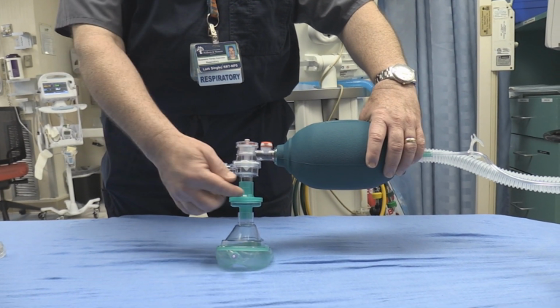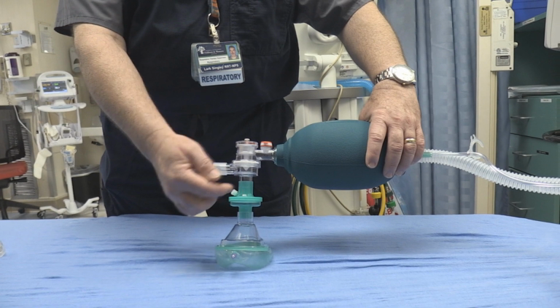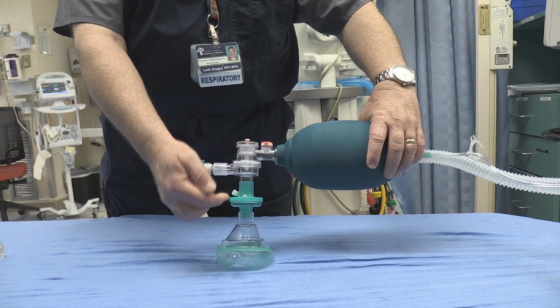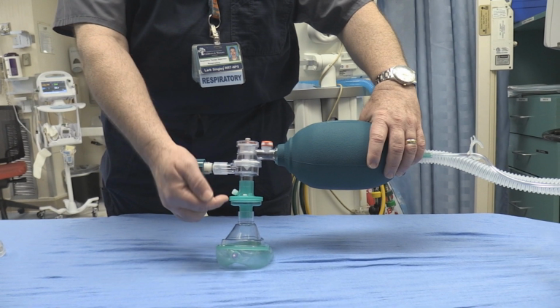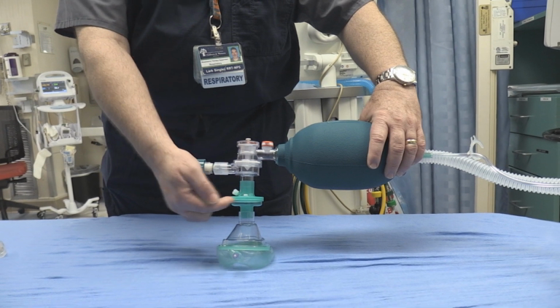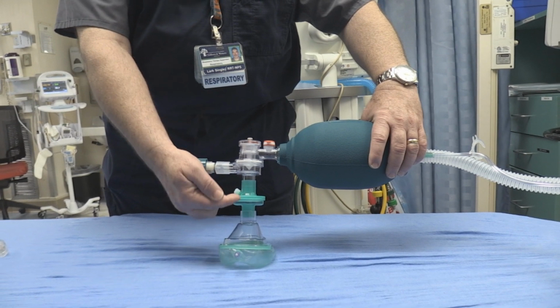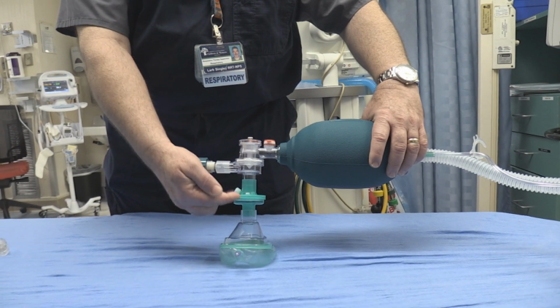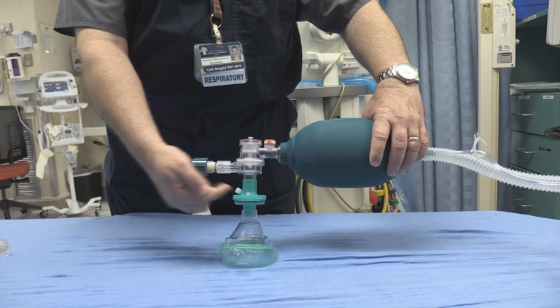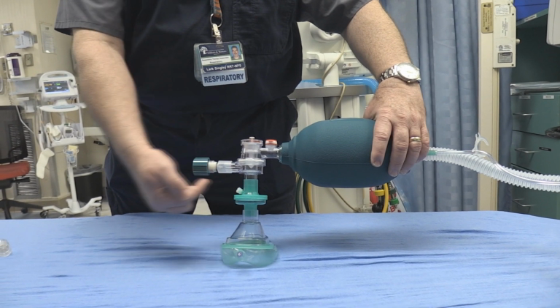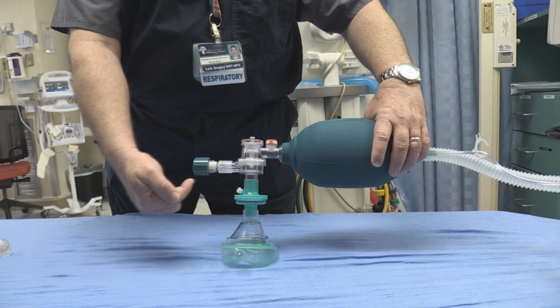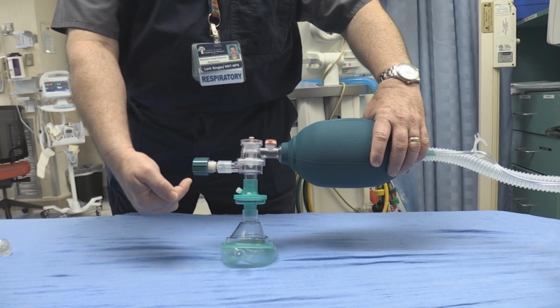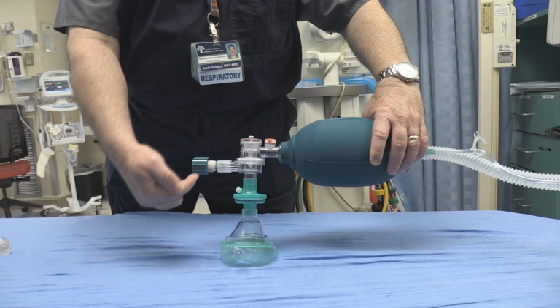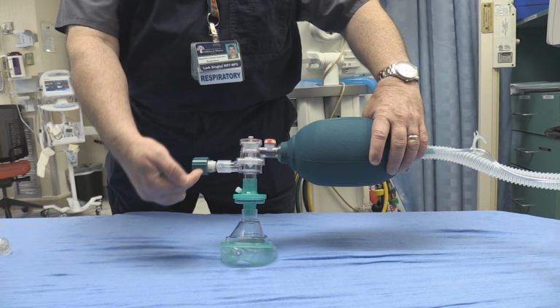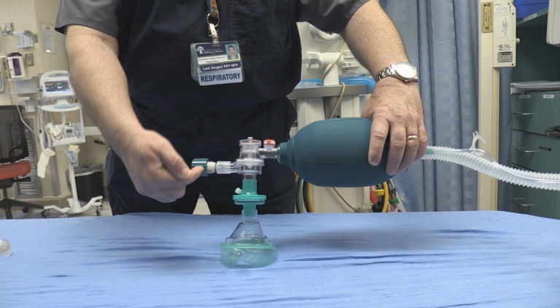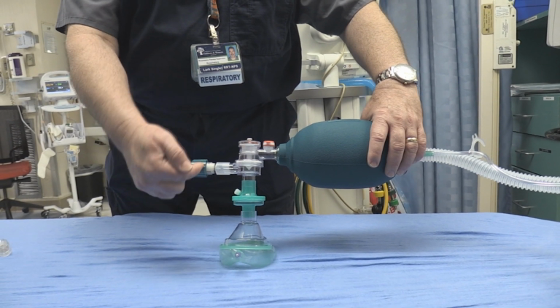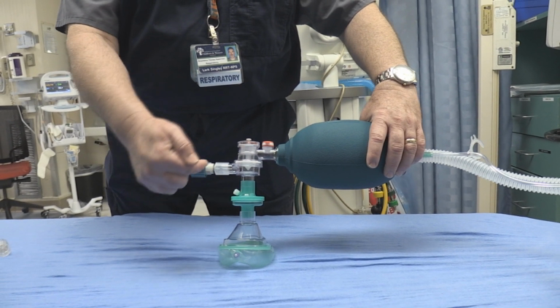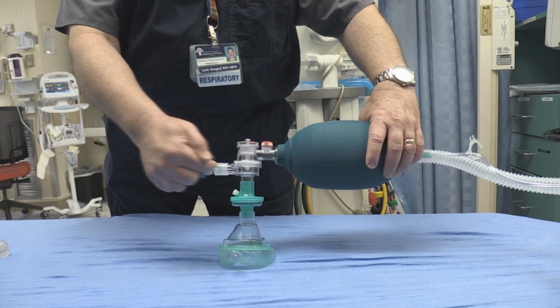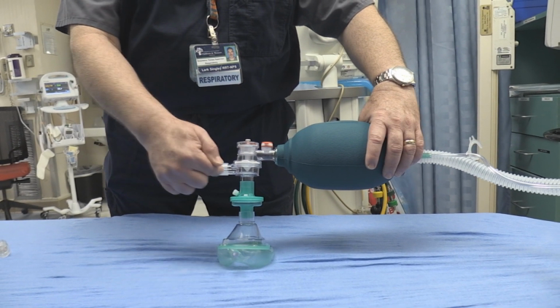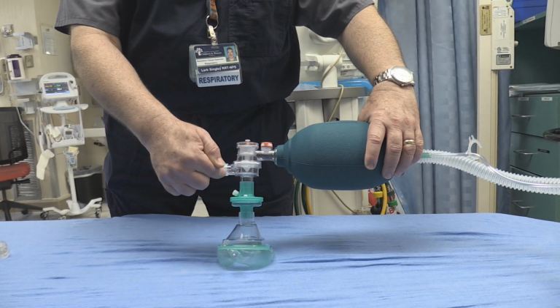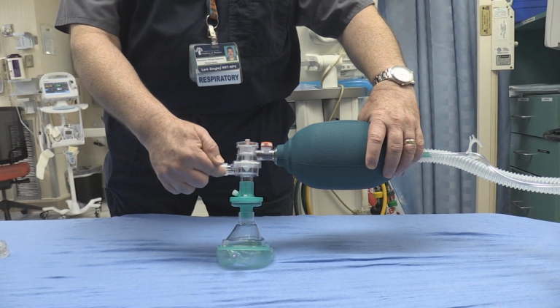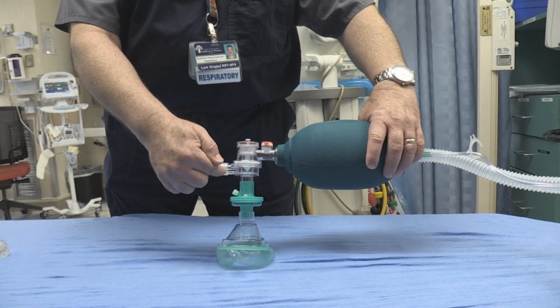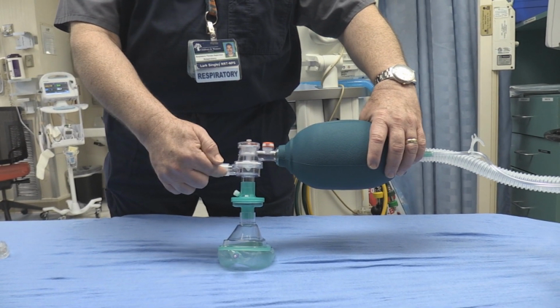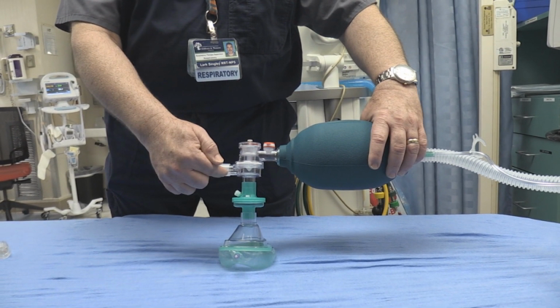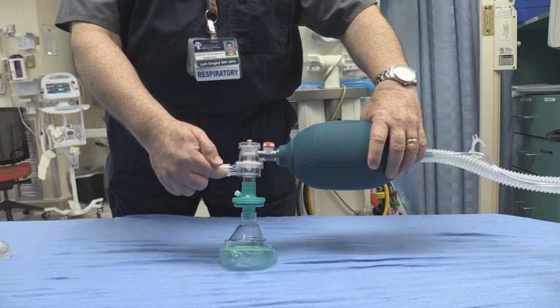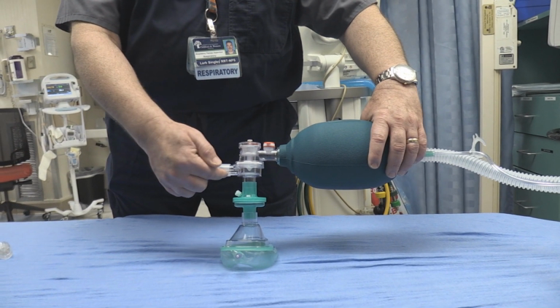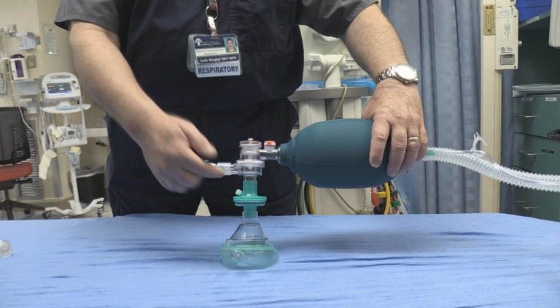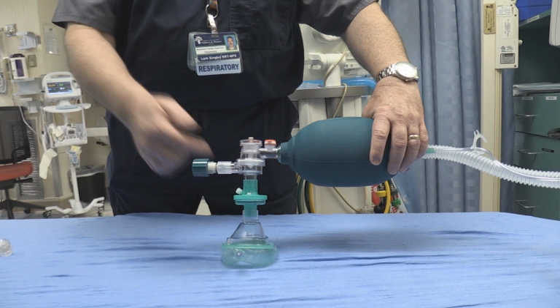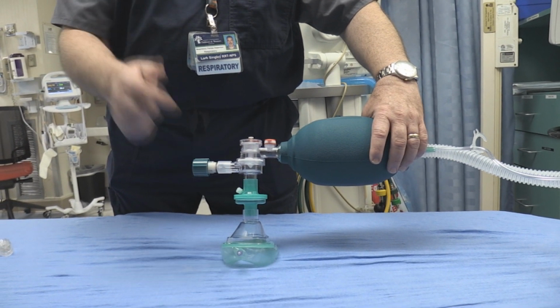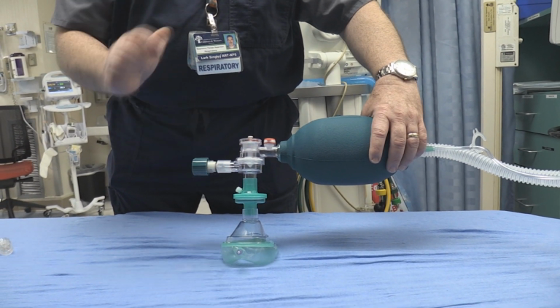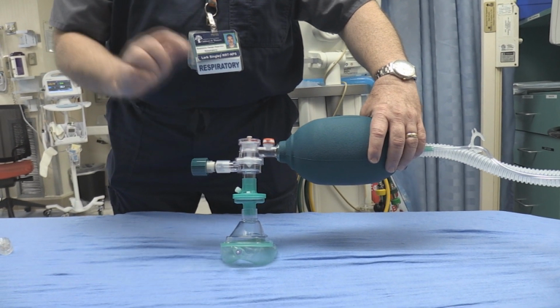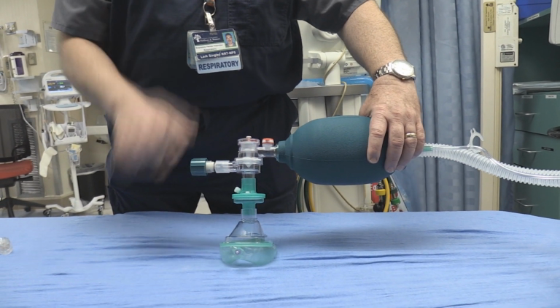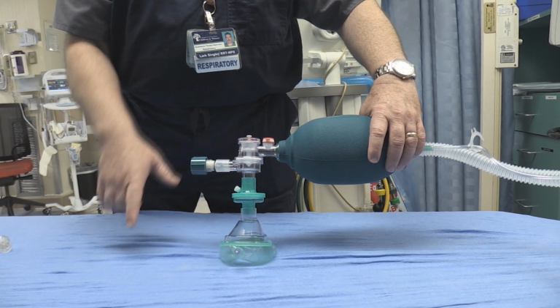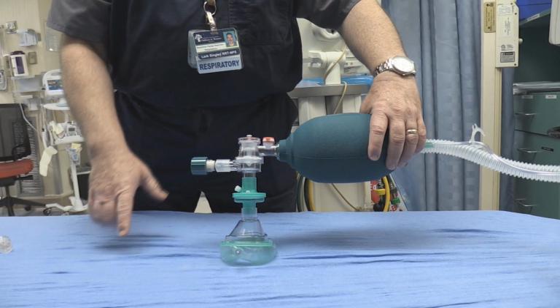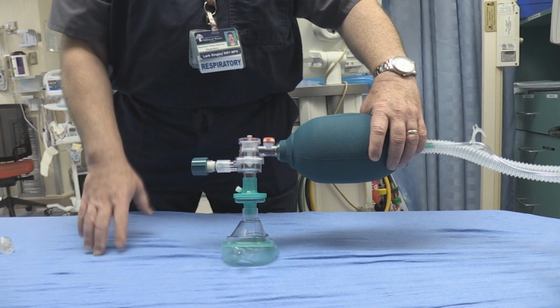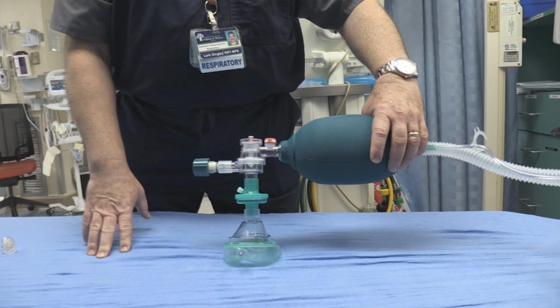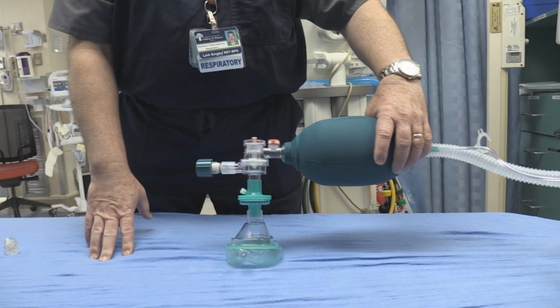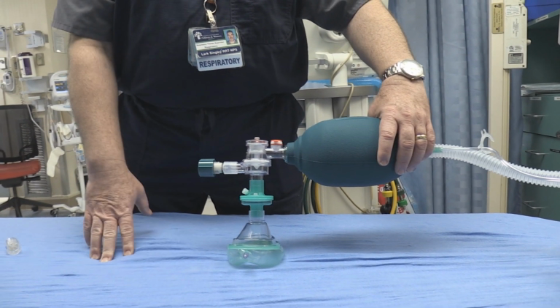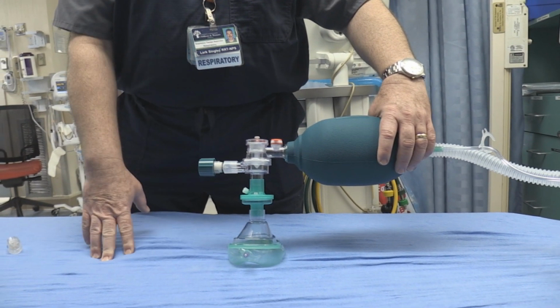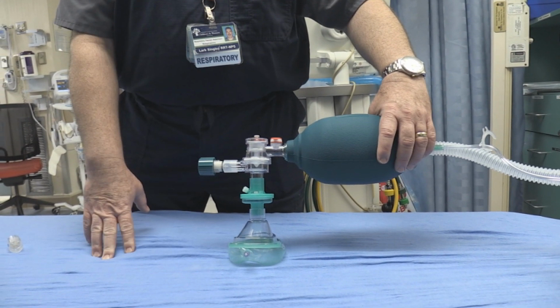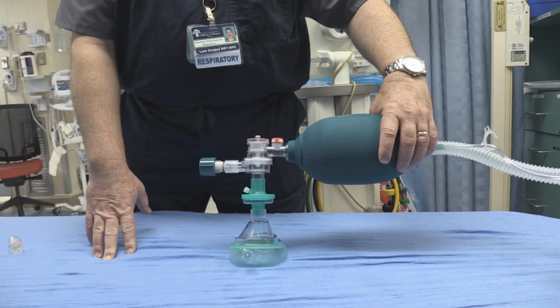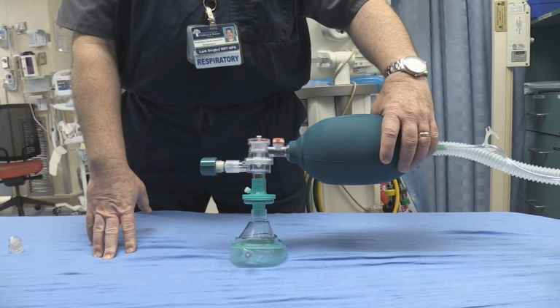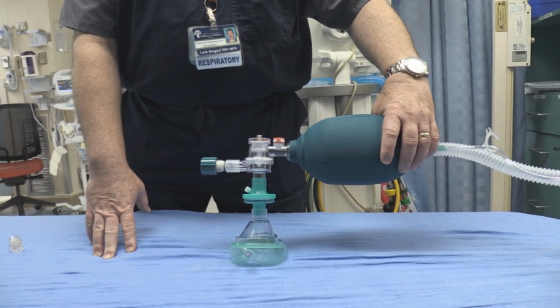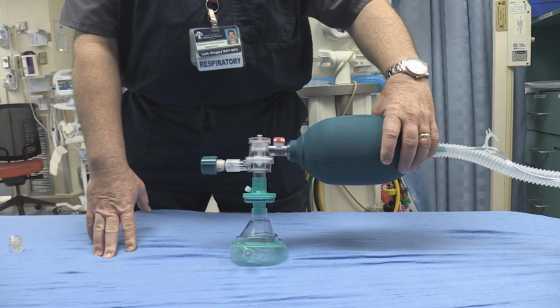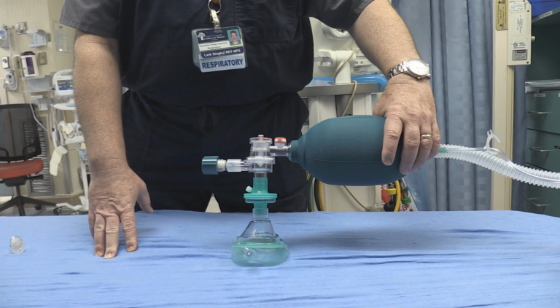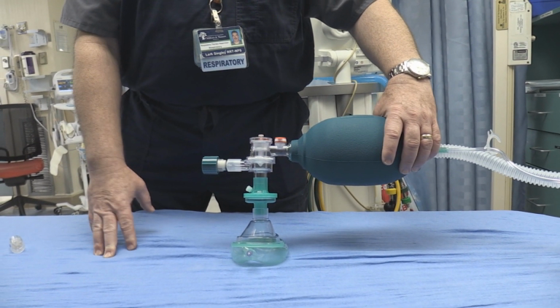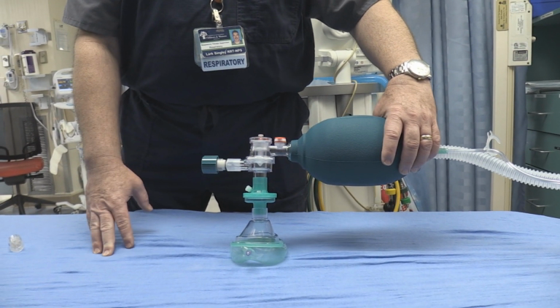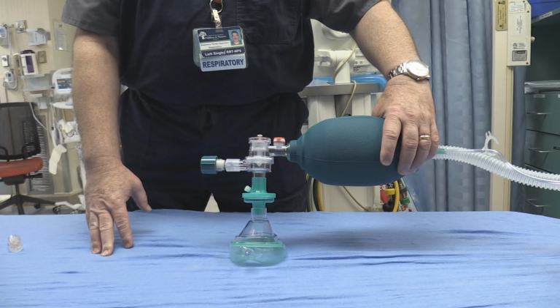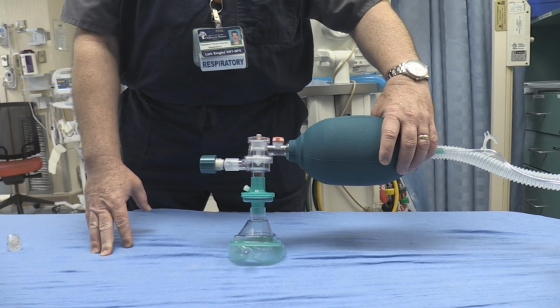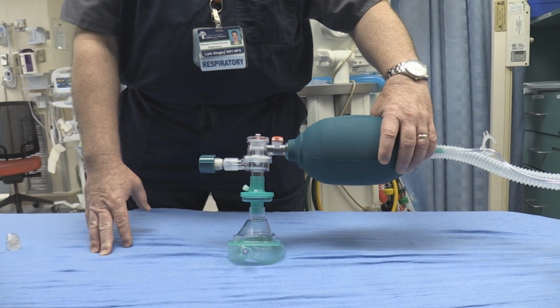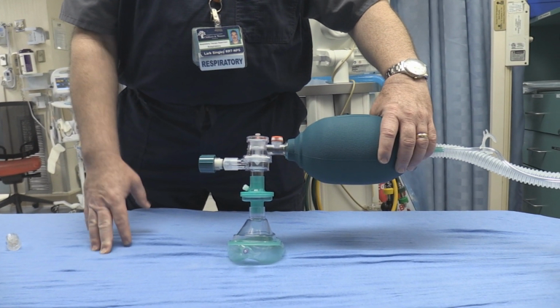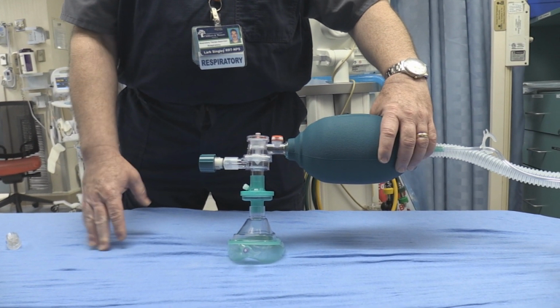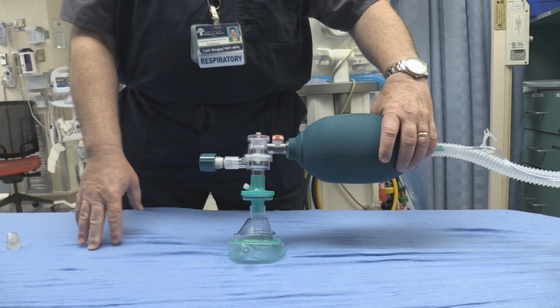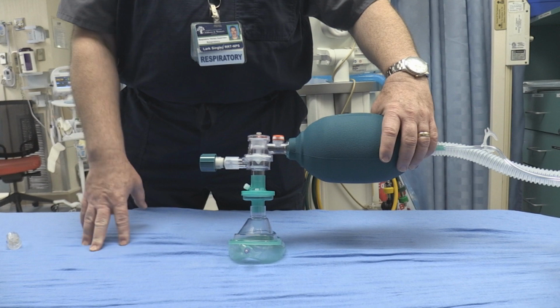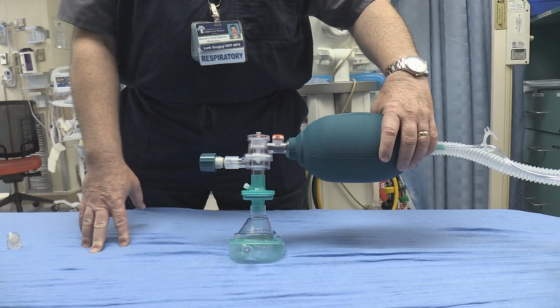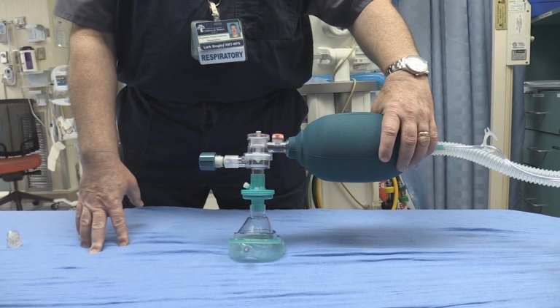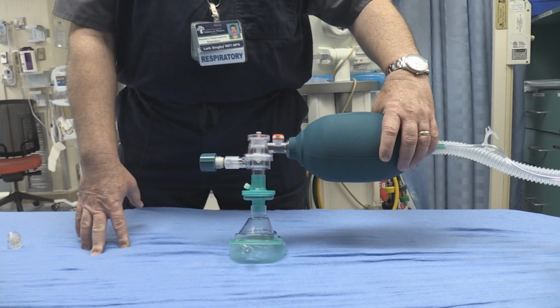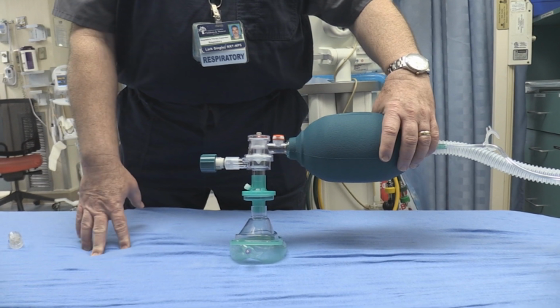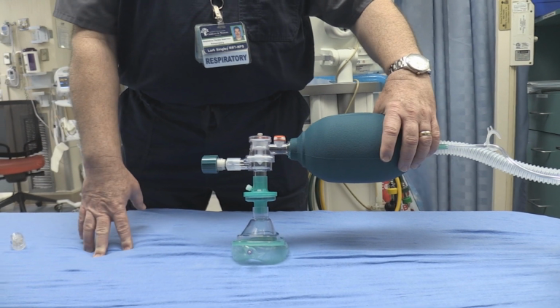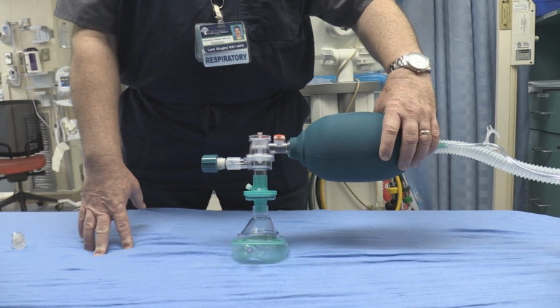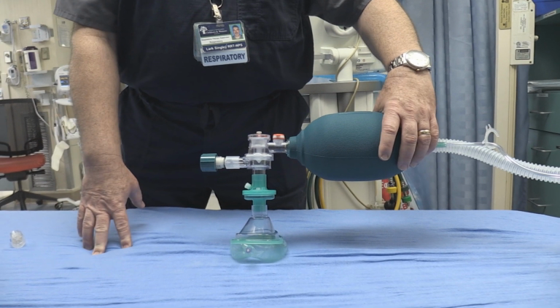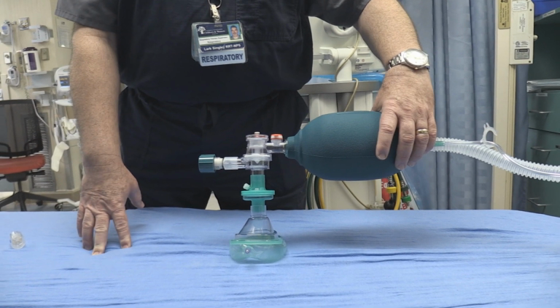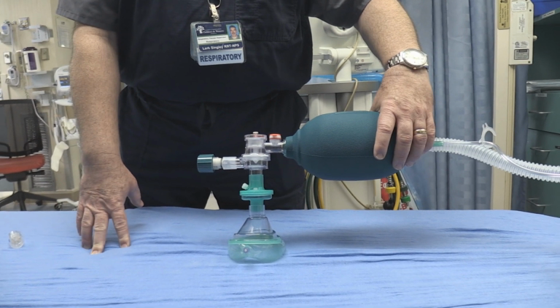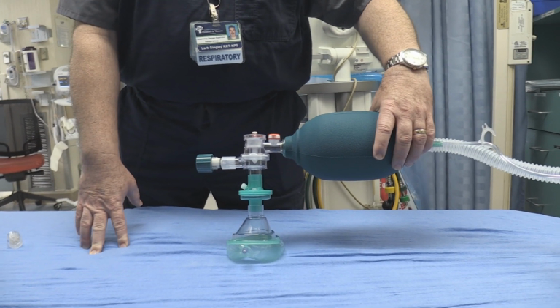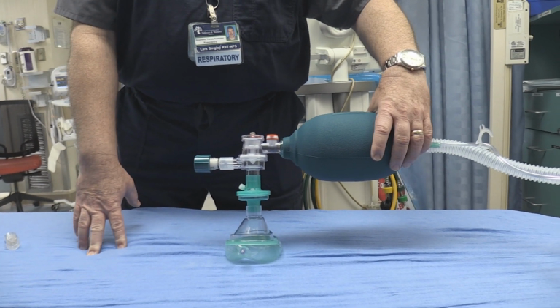Now if we moved the filter to the exhalation side, you would just be filtering what's being expired from the patient.